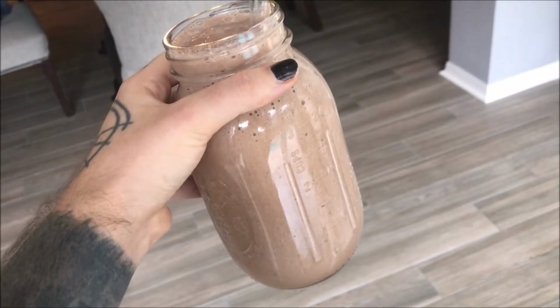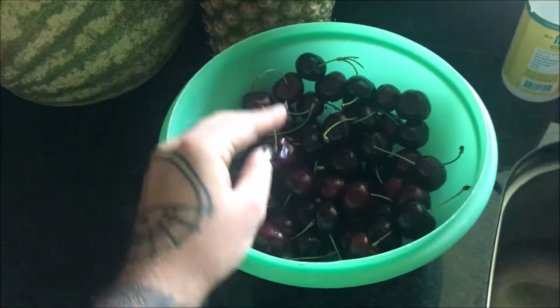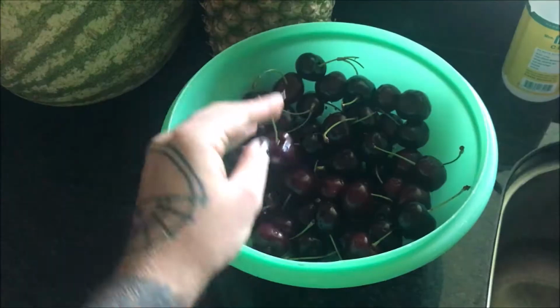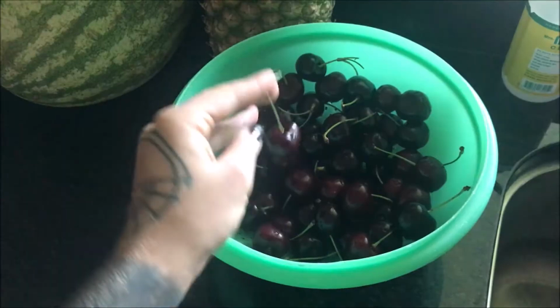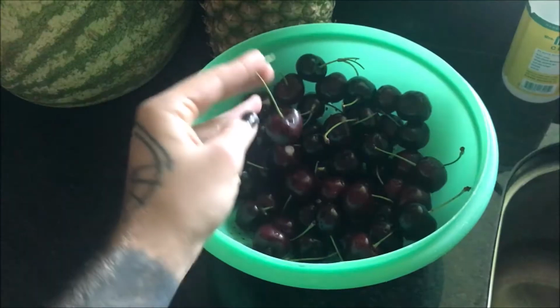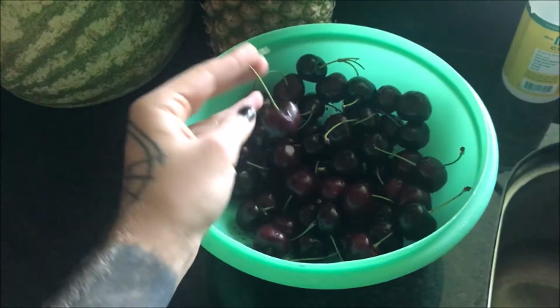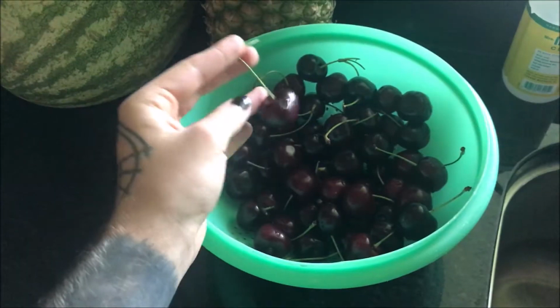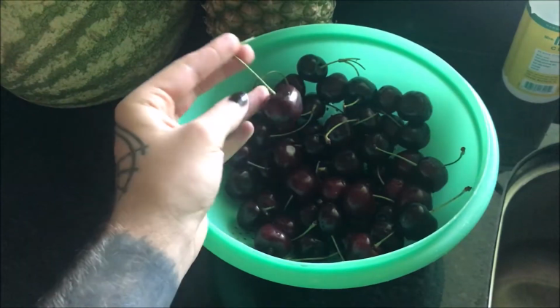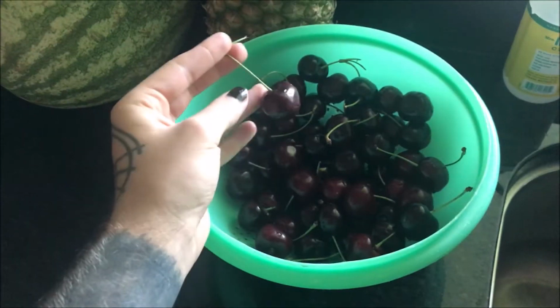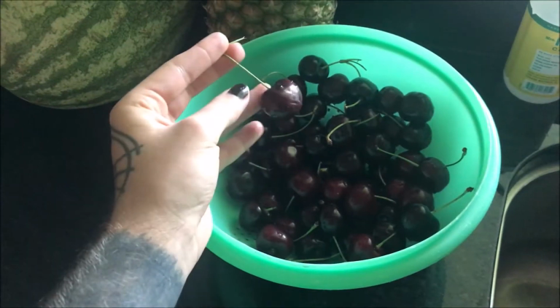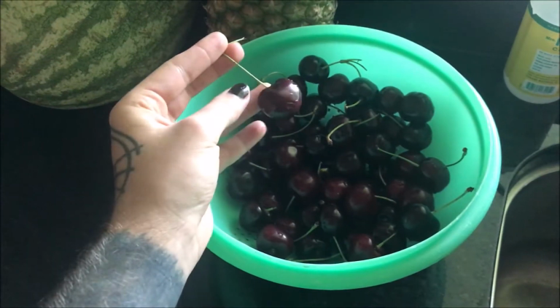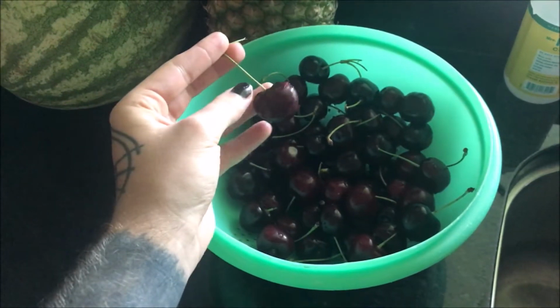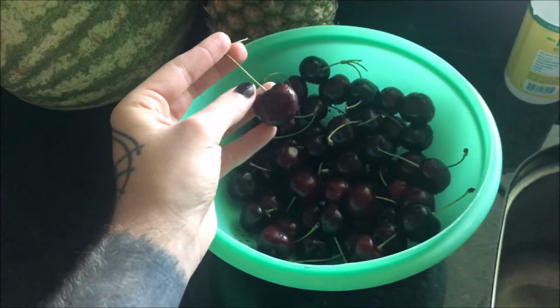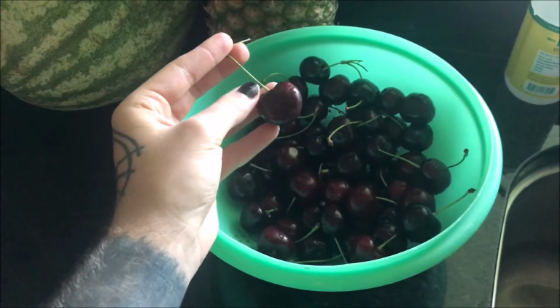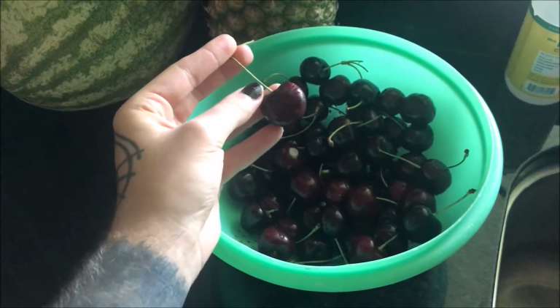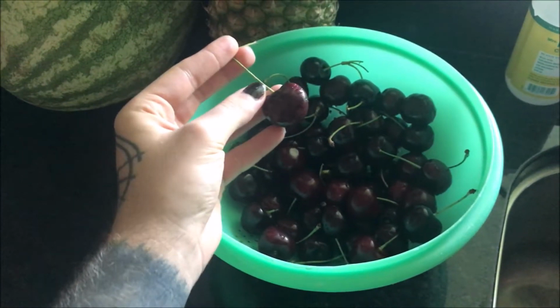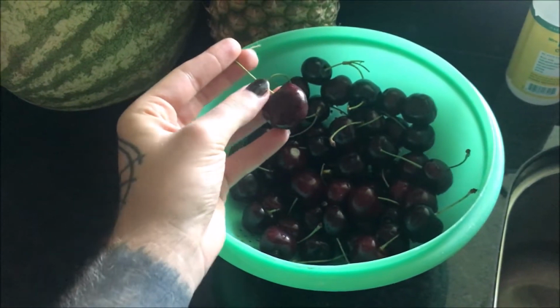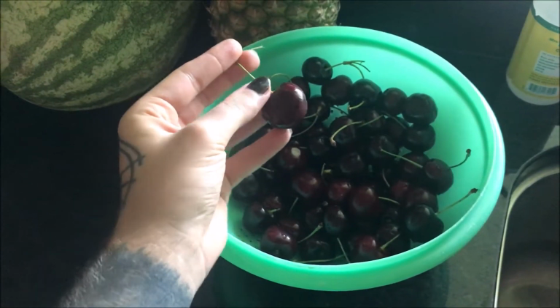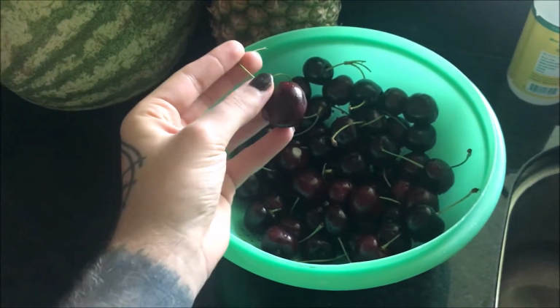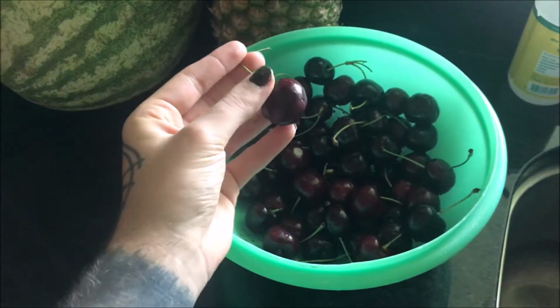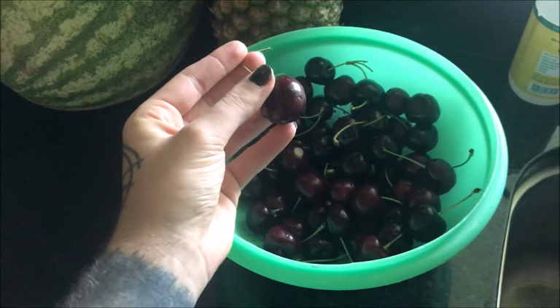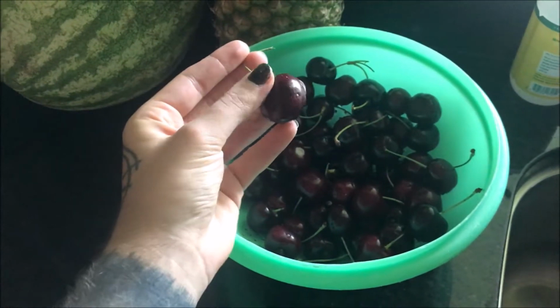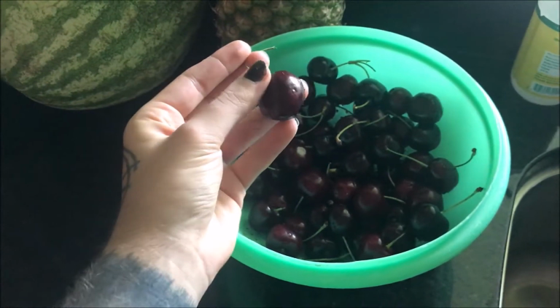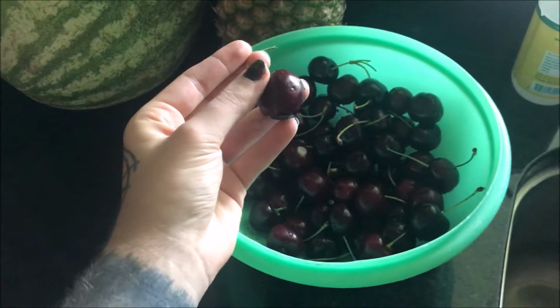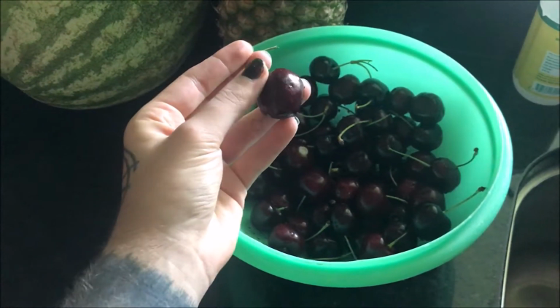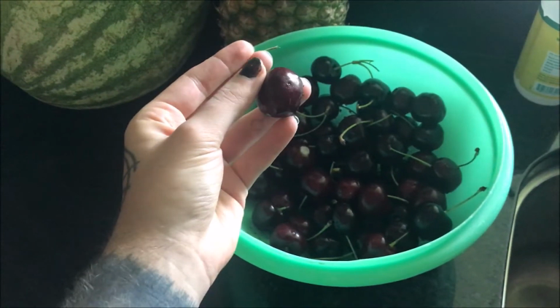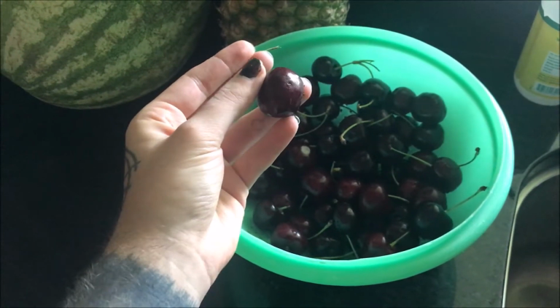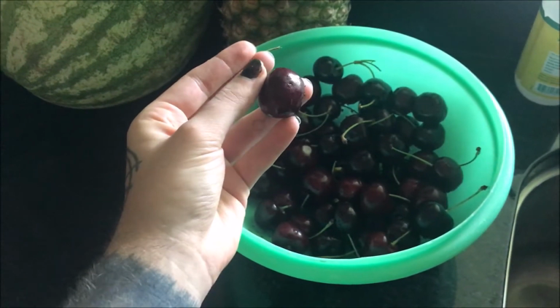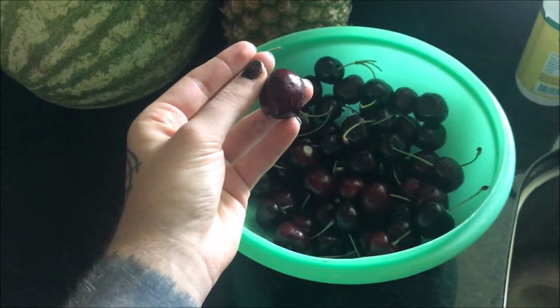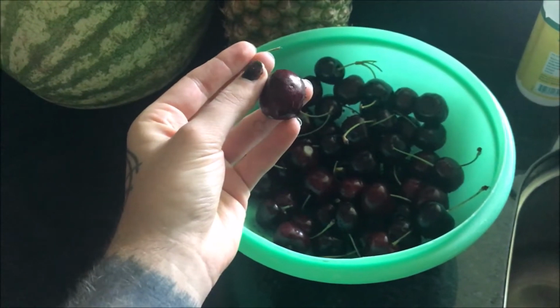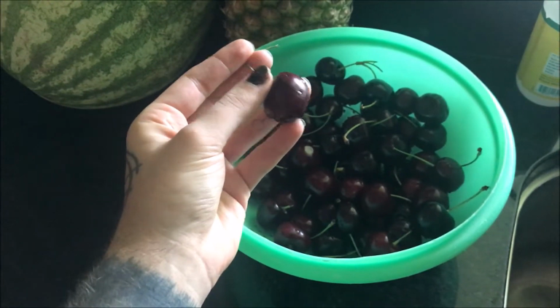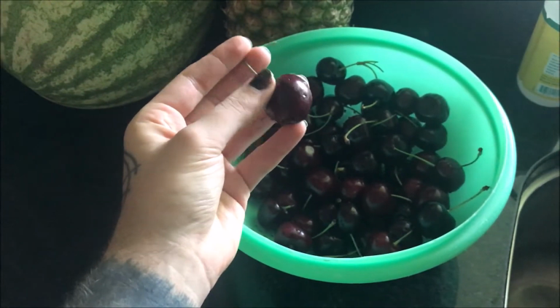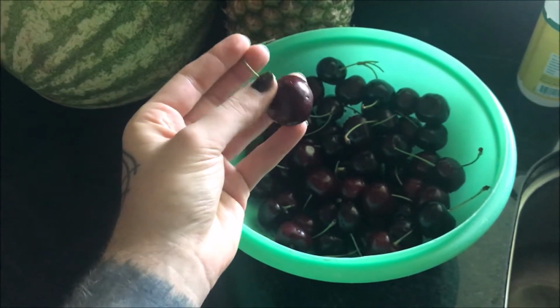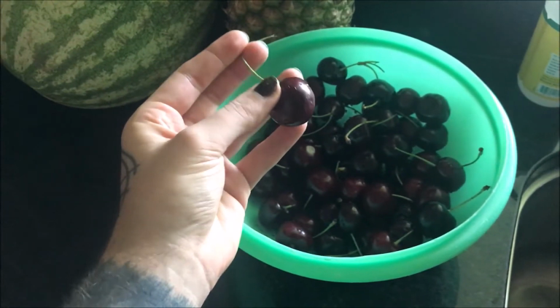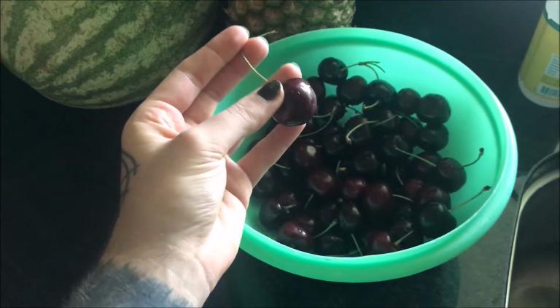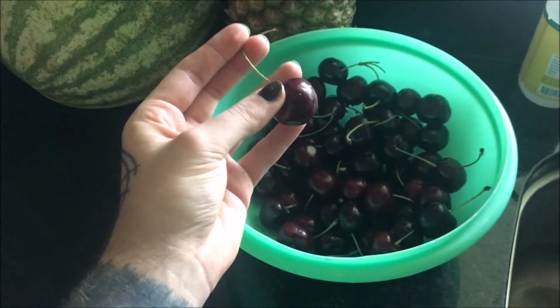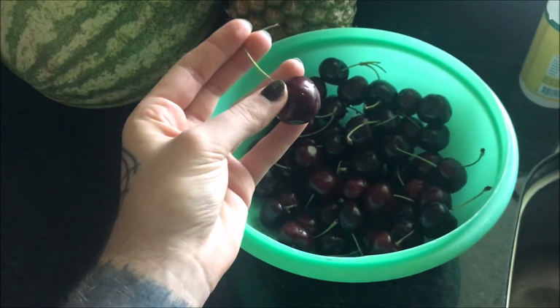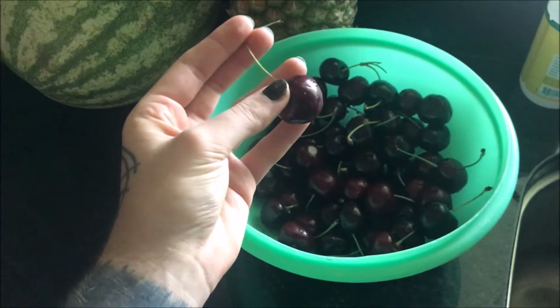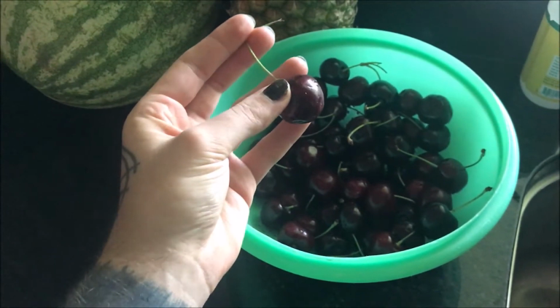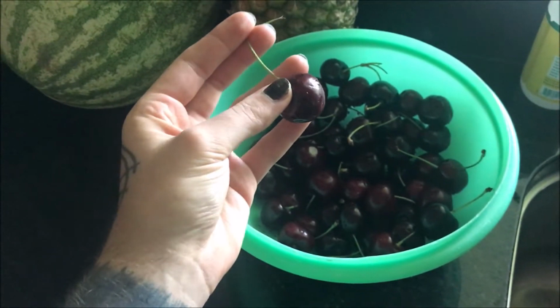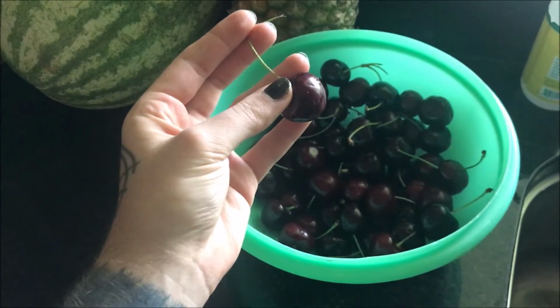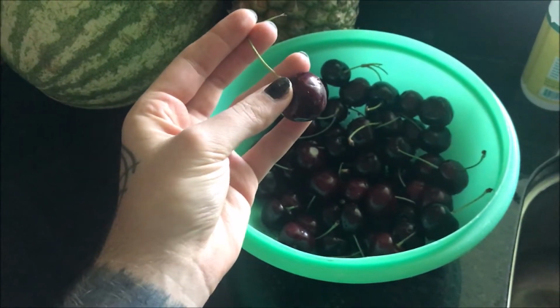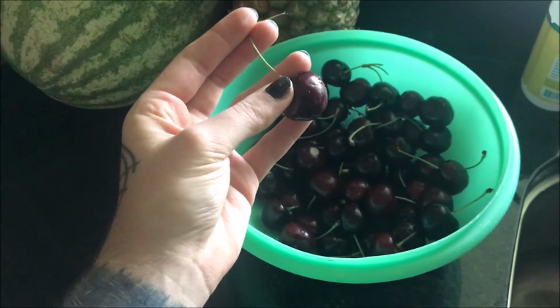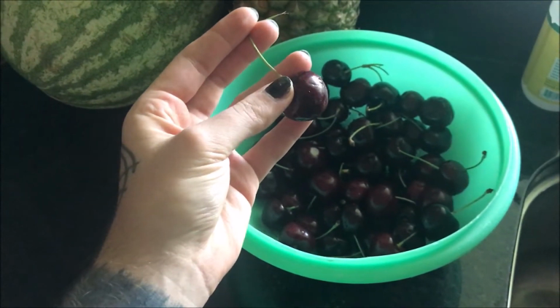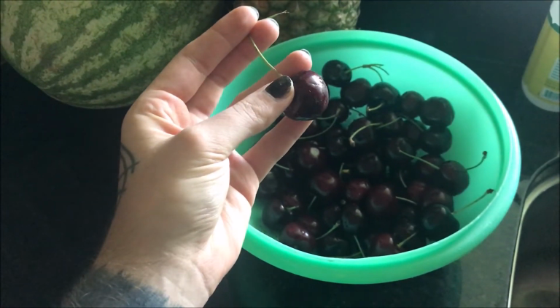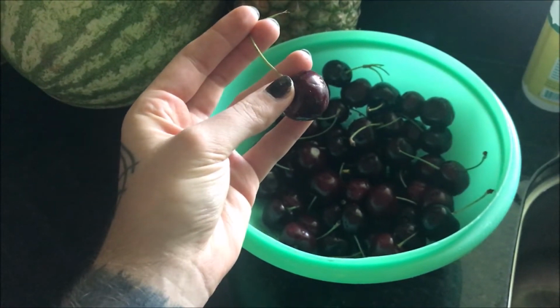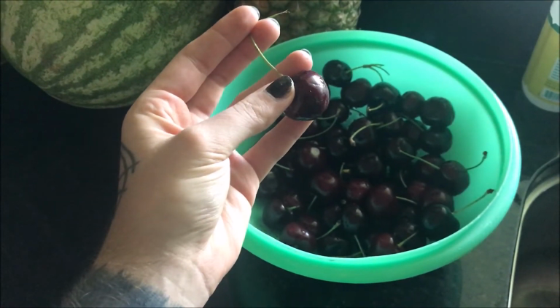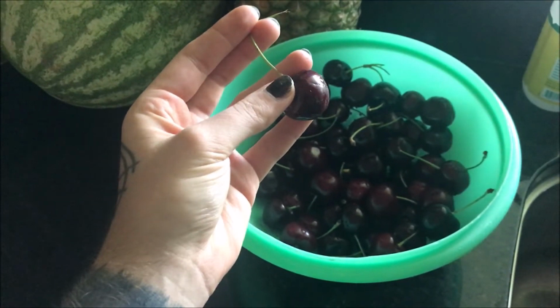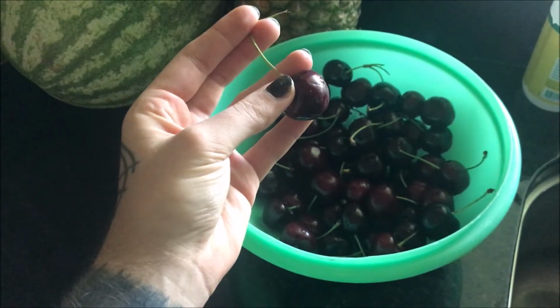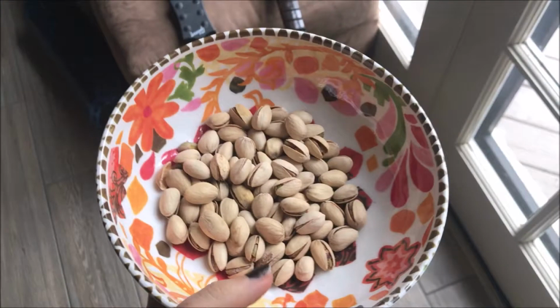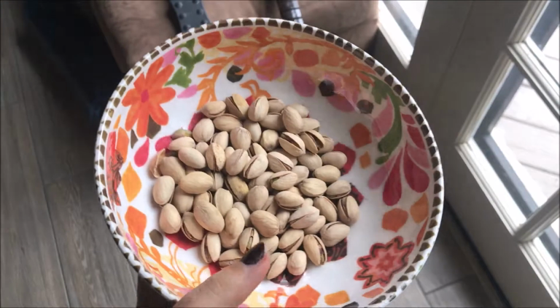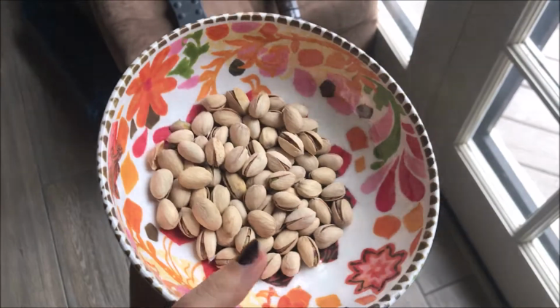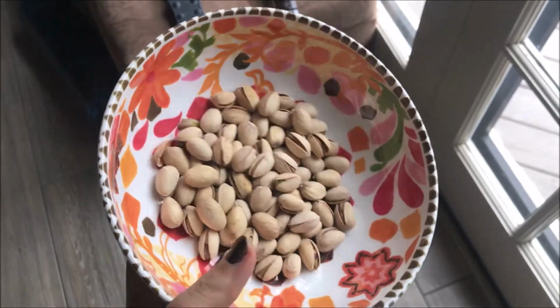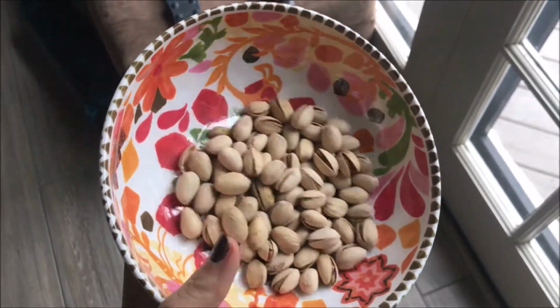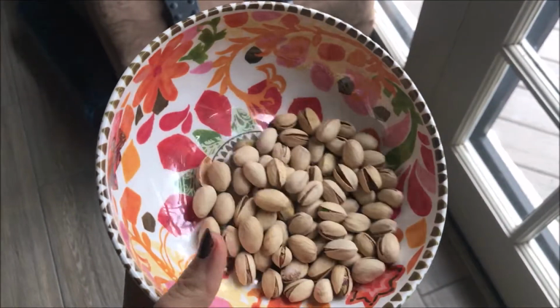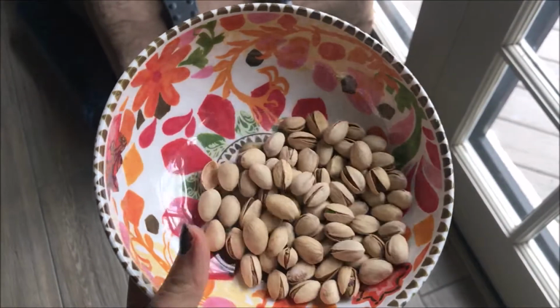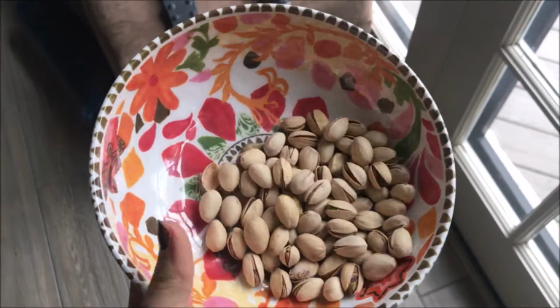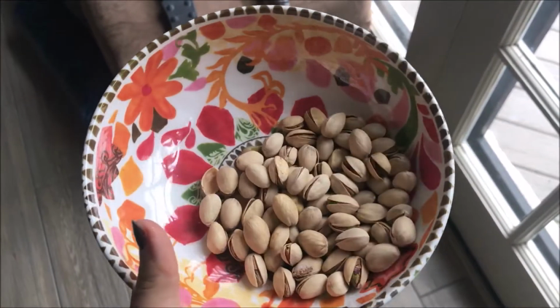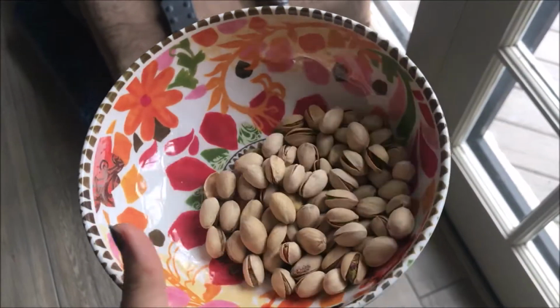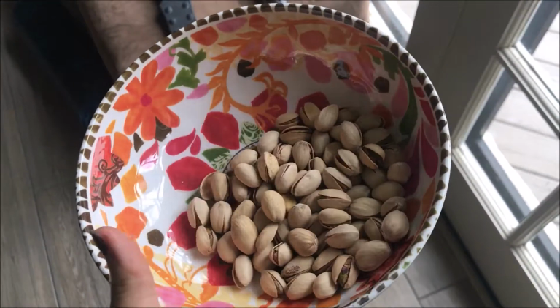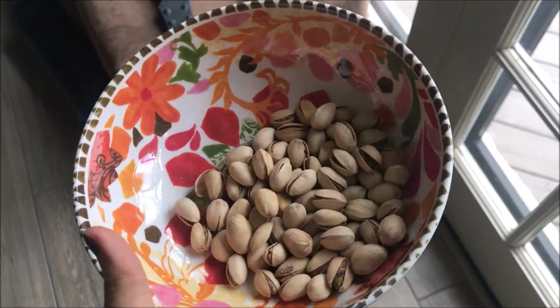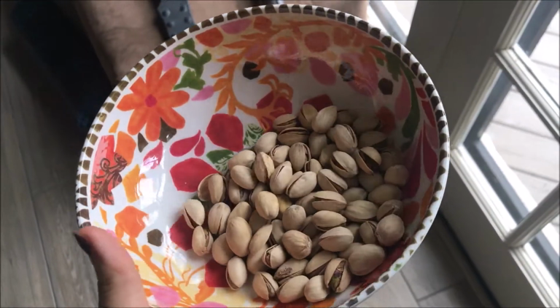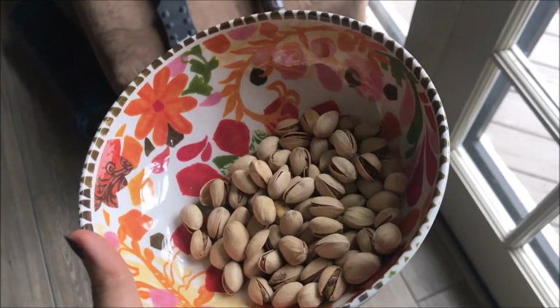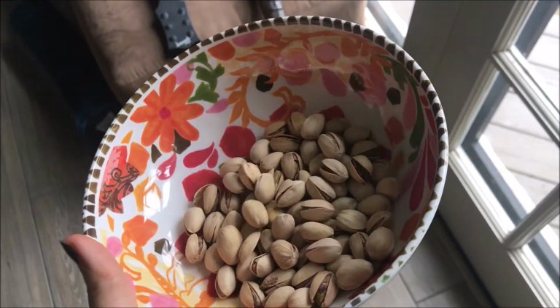Throughout the day I snacked on cherries and pistachios.